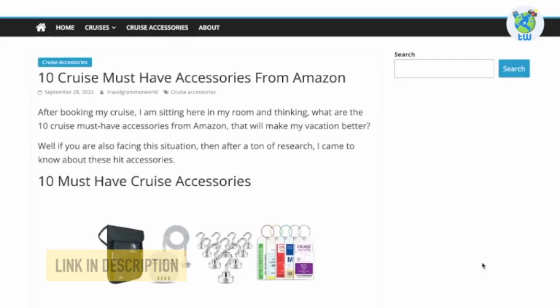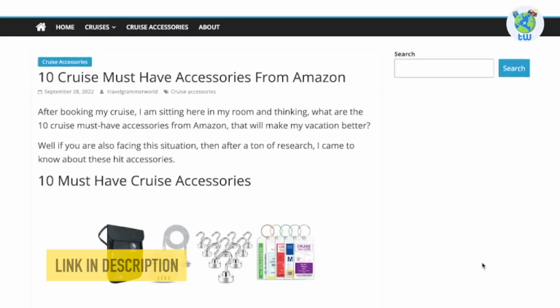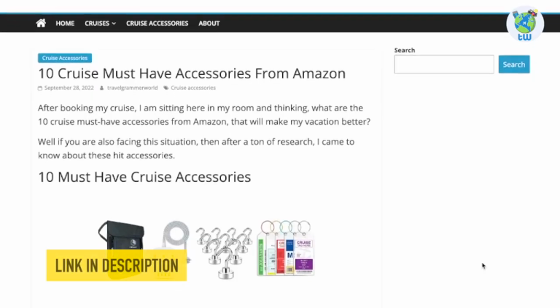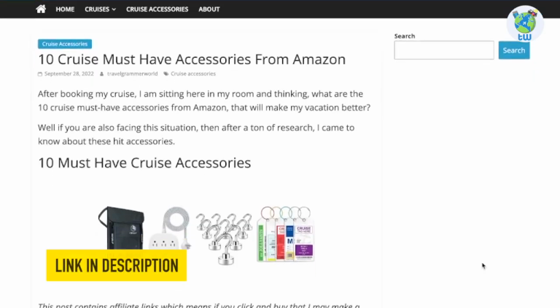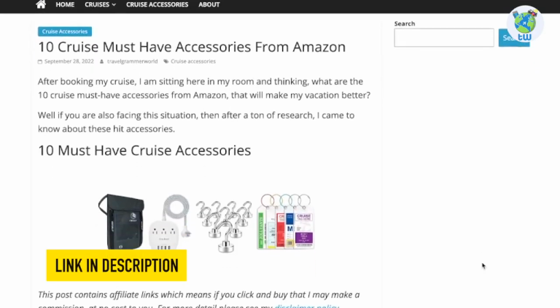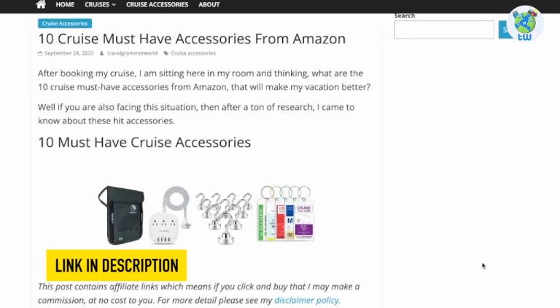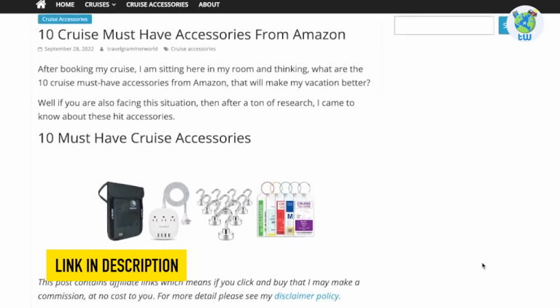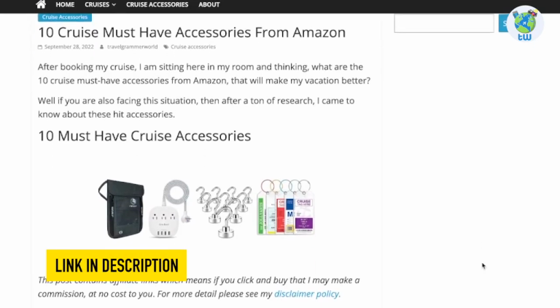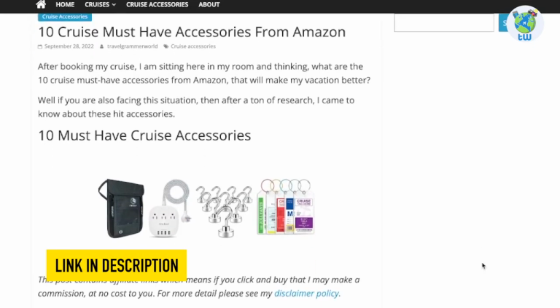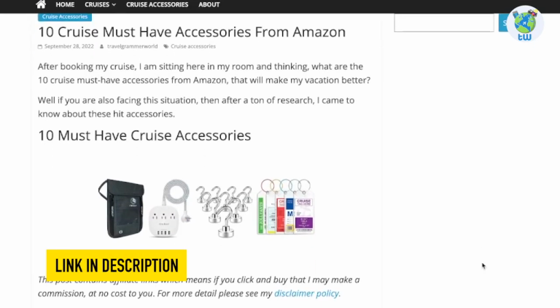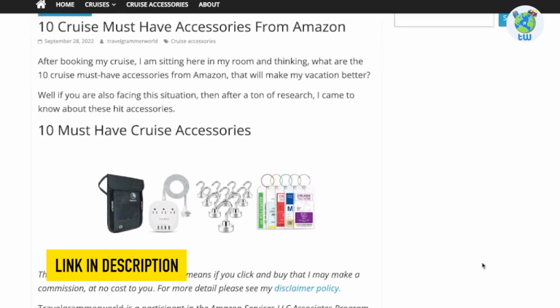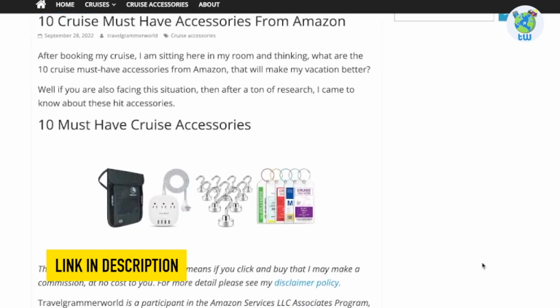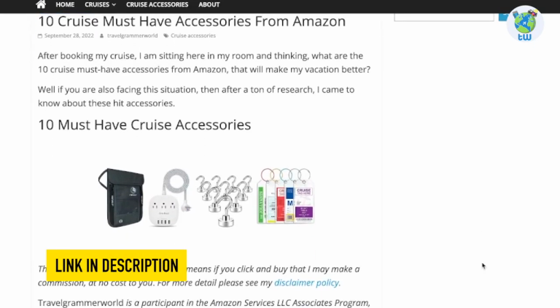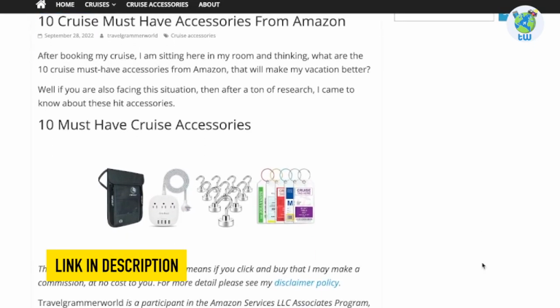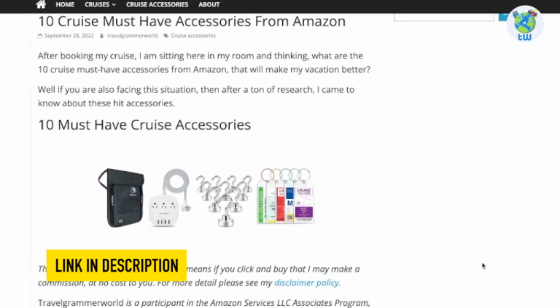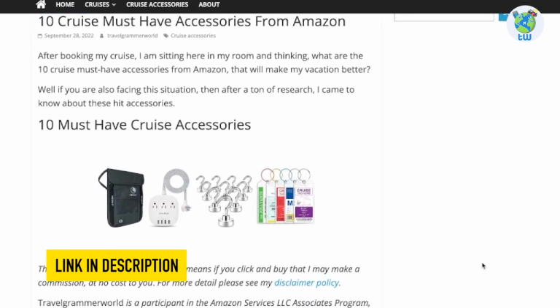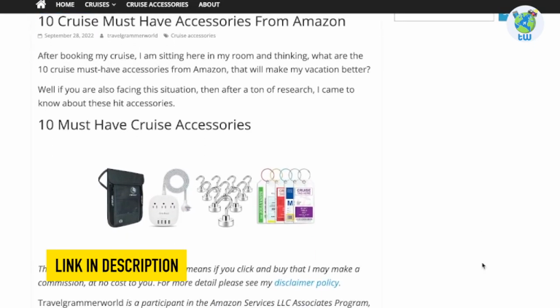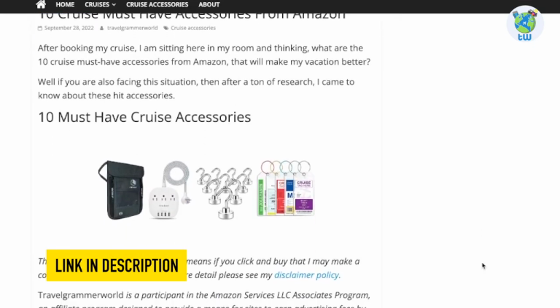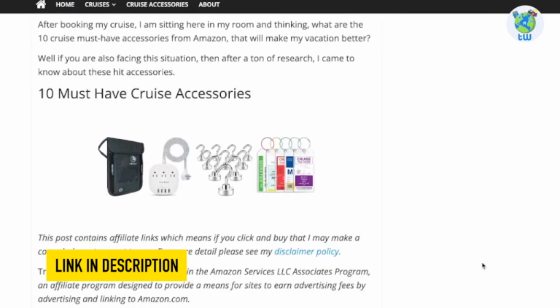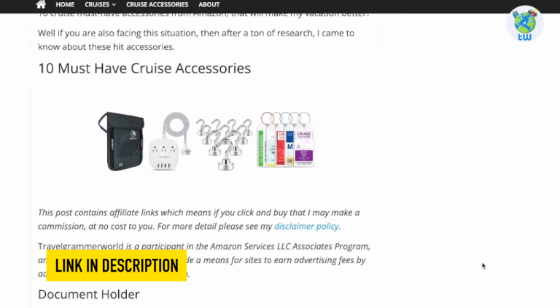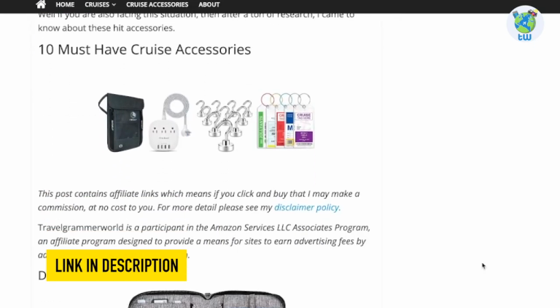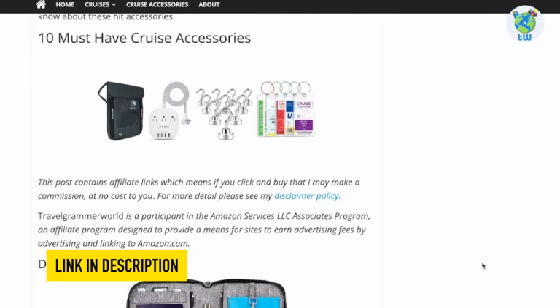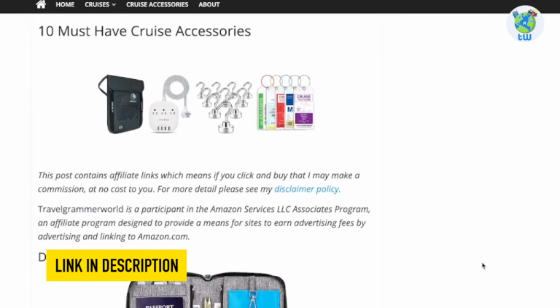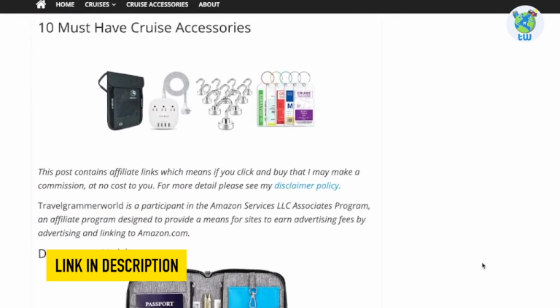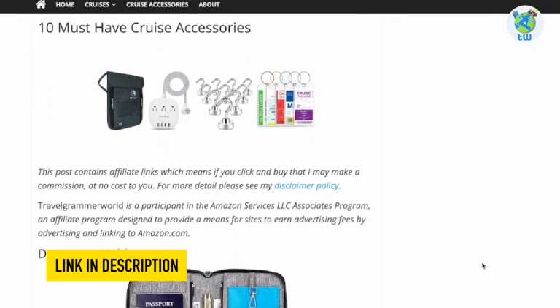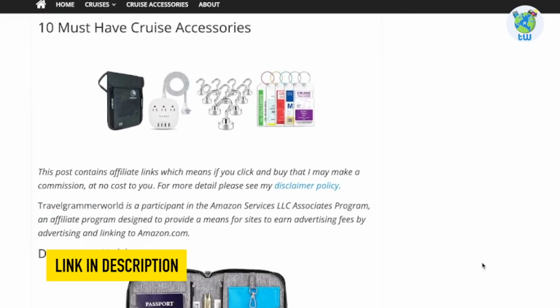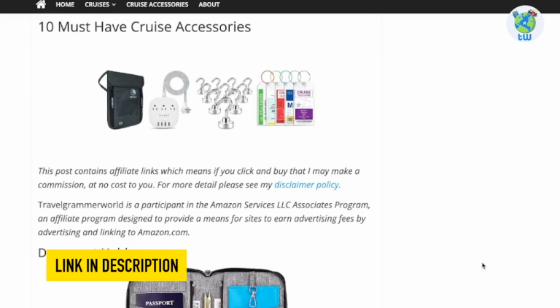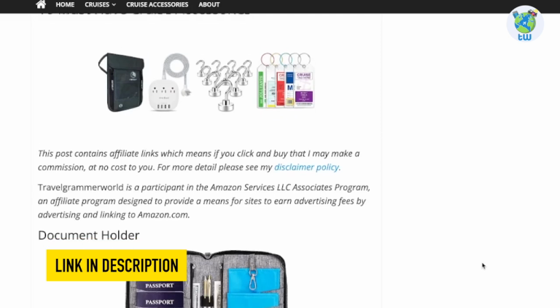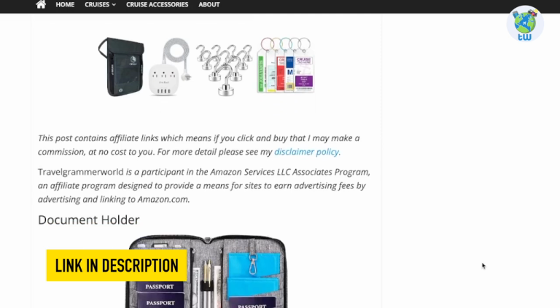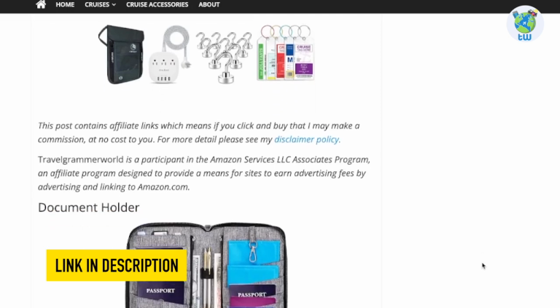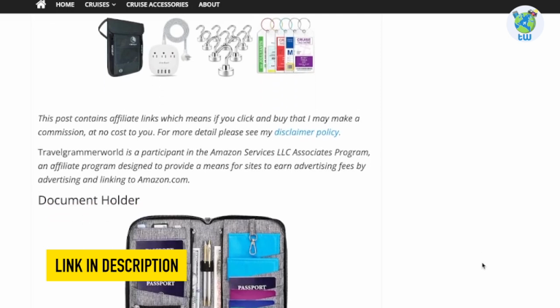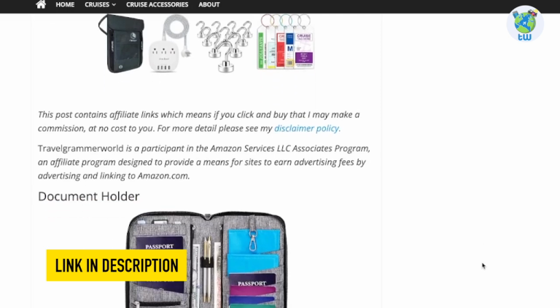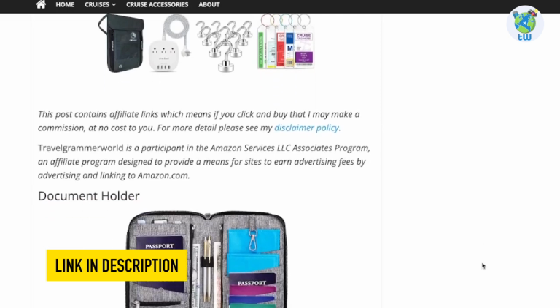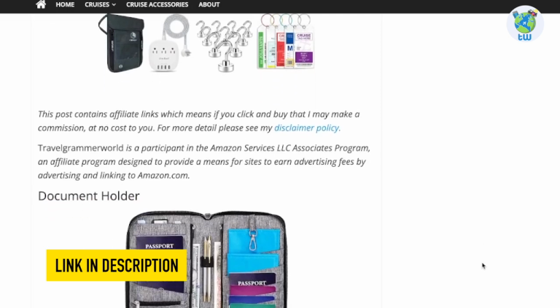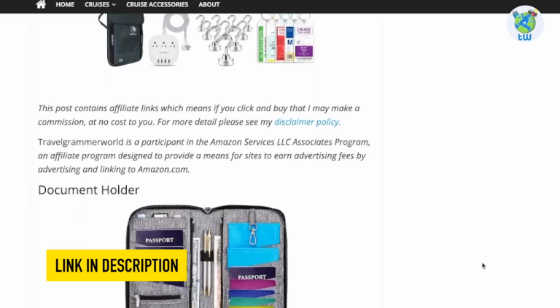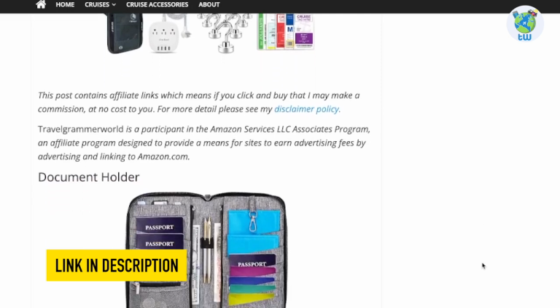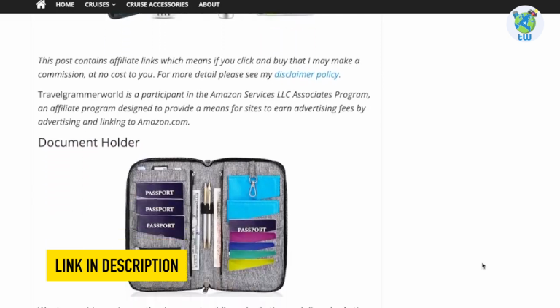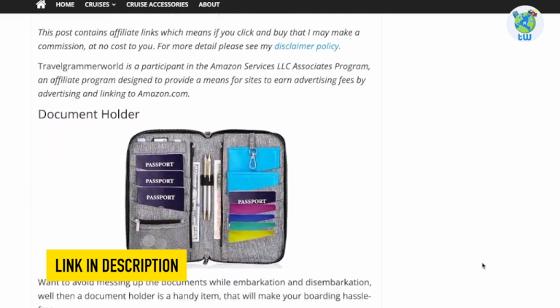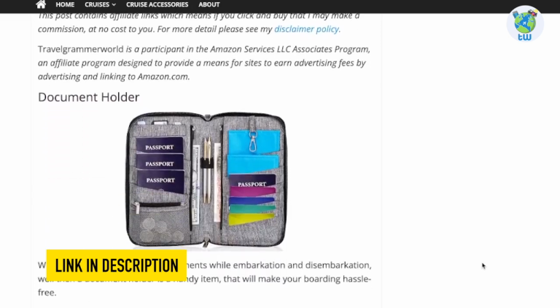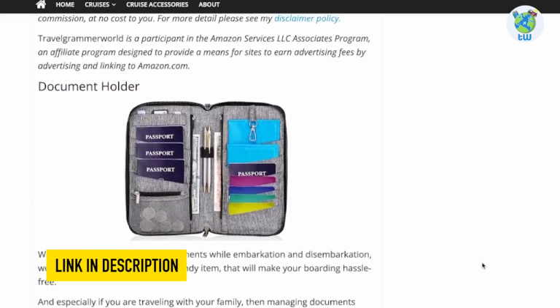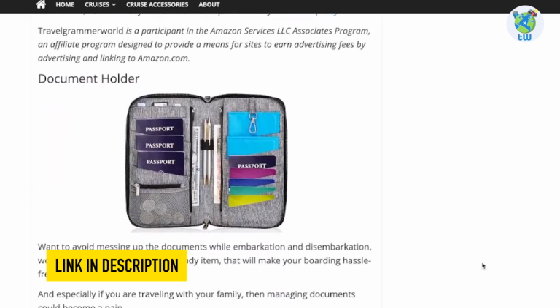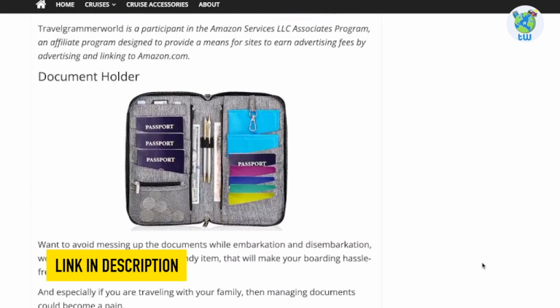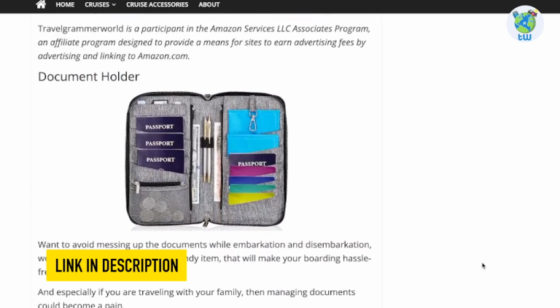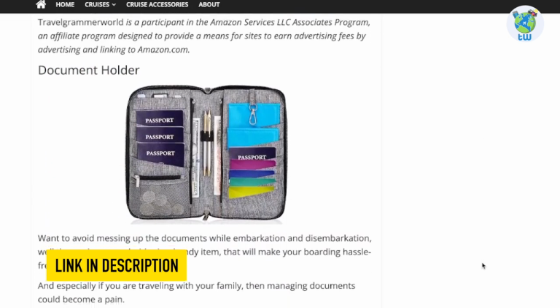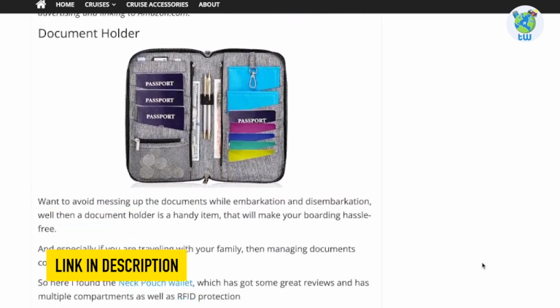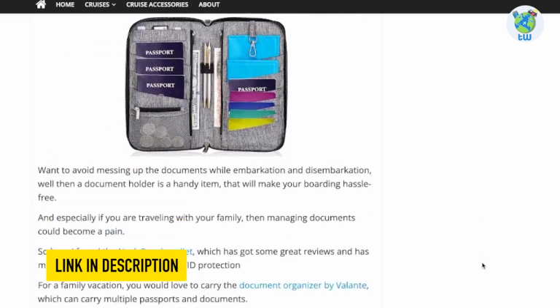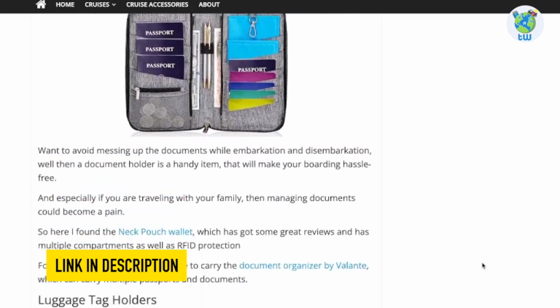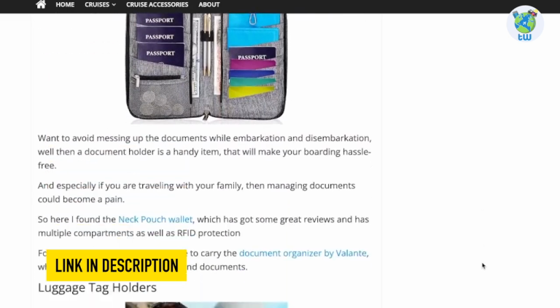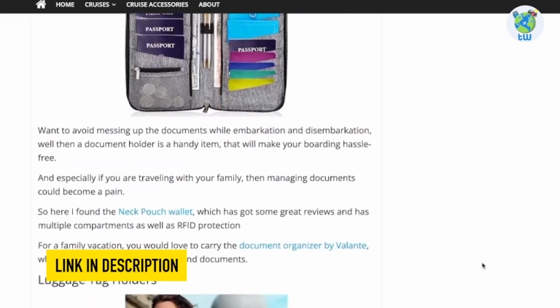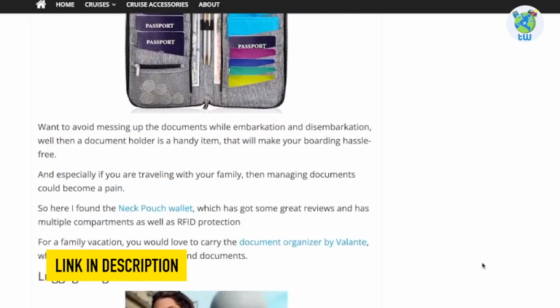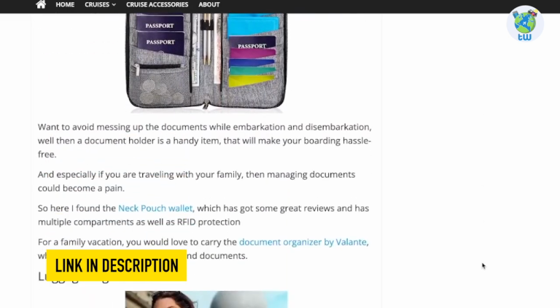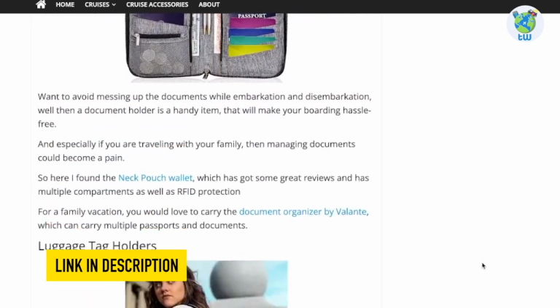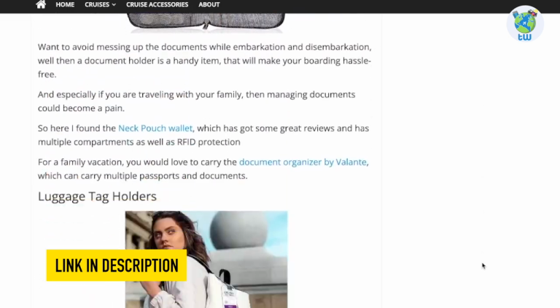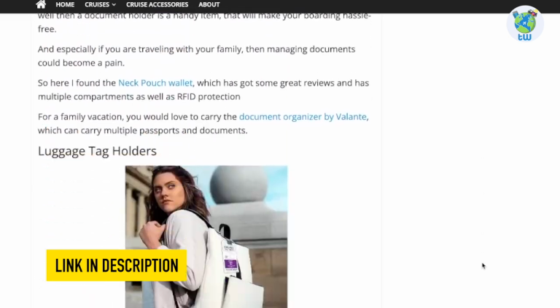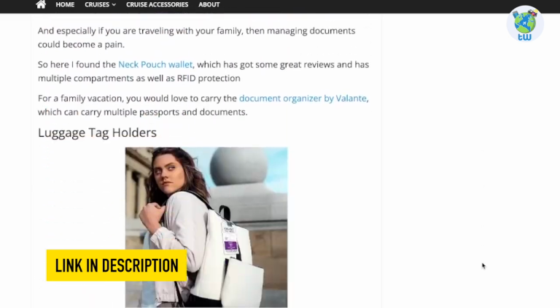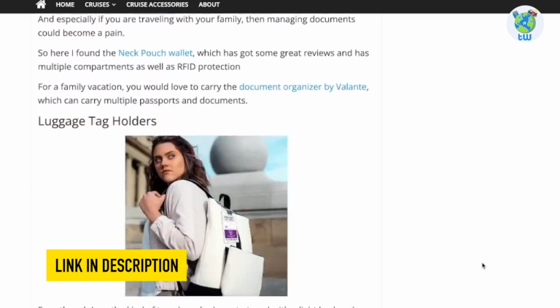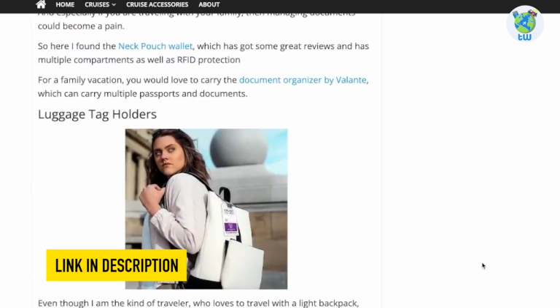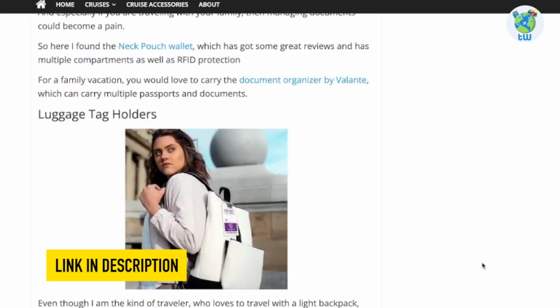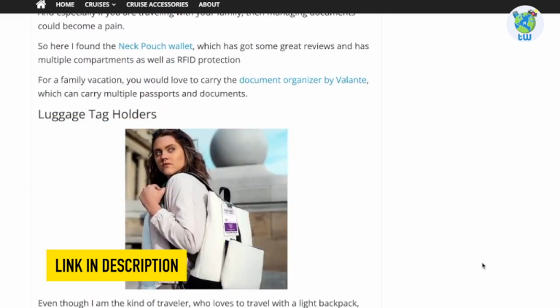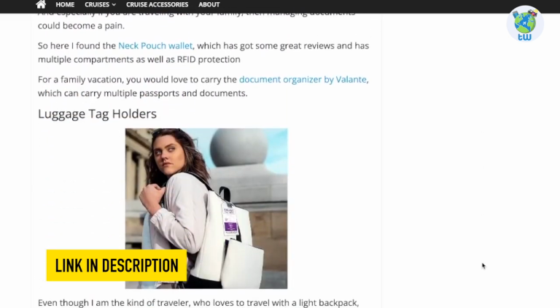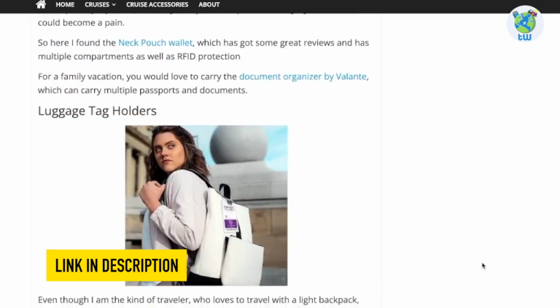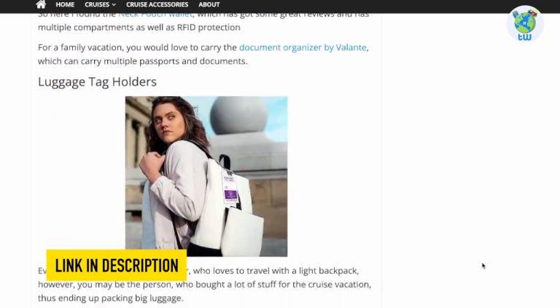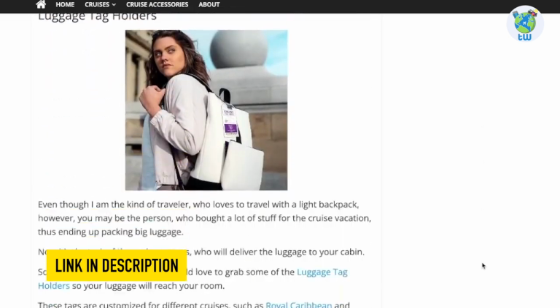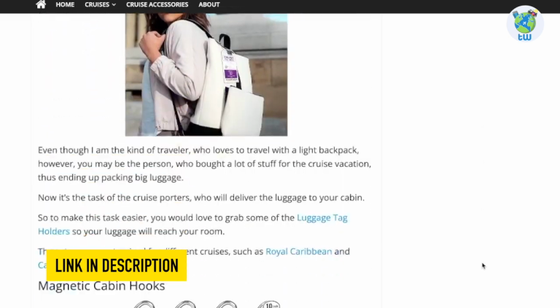Planning to sail on board this cruise? Then make sure to check out these cruise essentials before boarding from the link below.